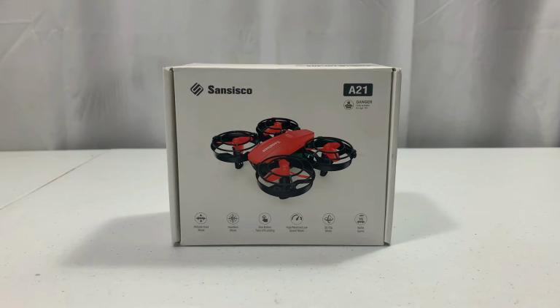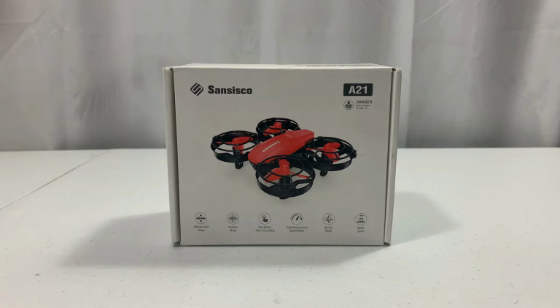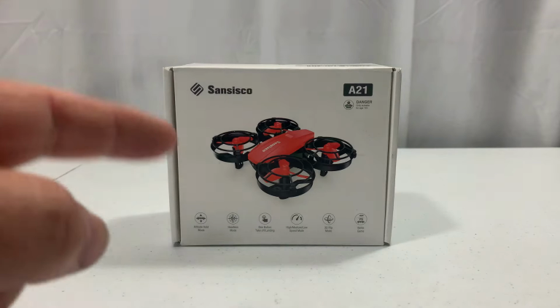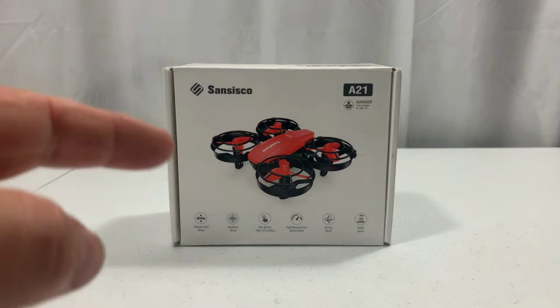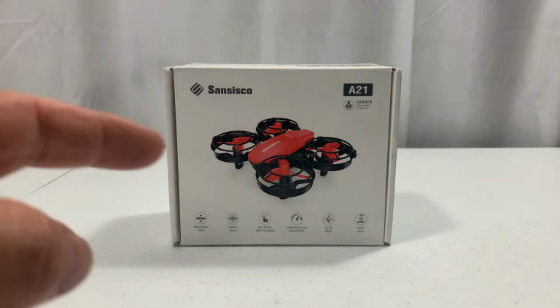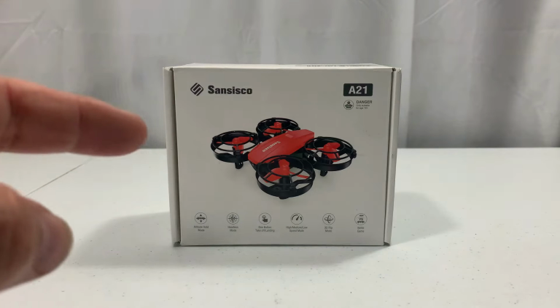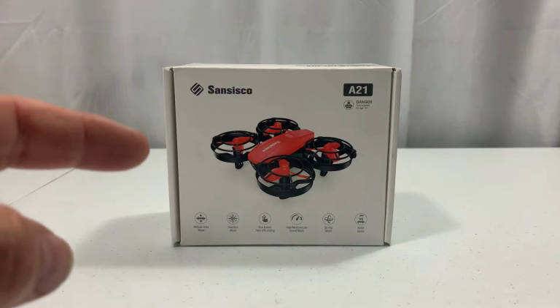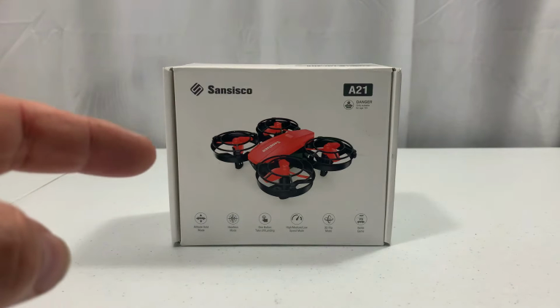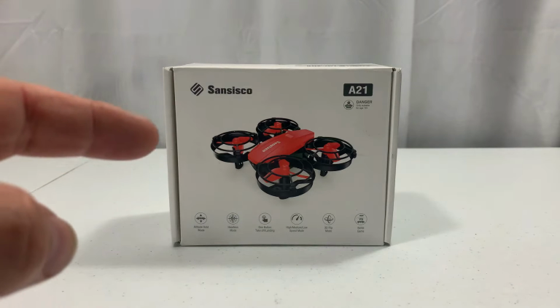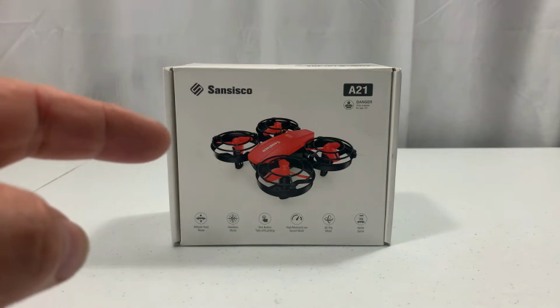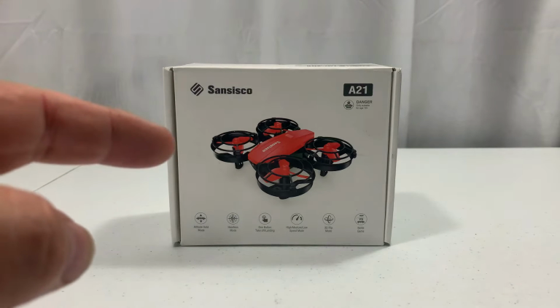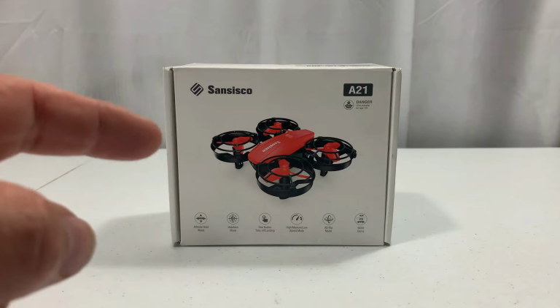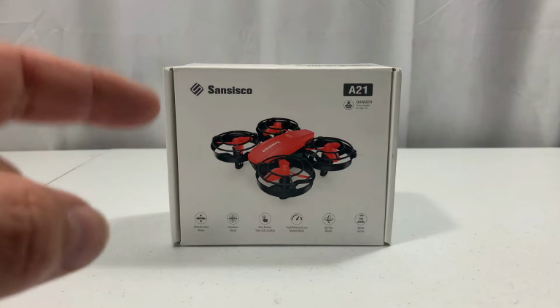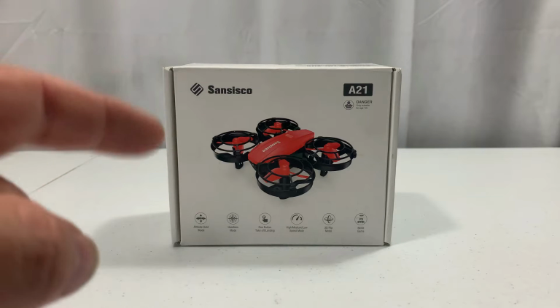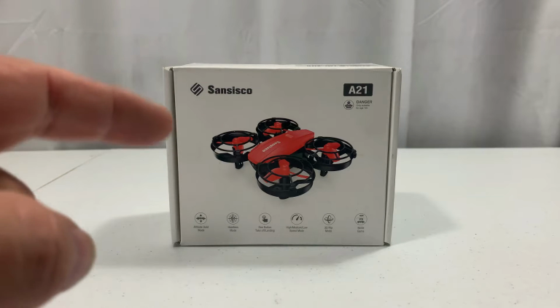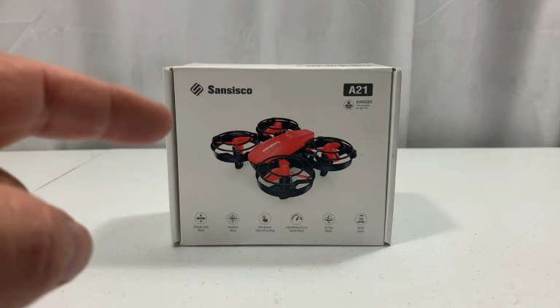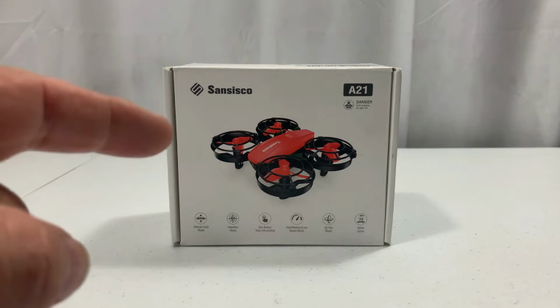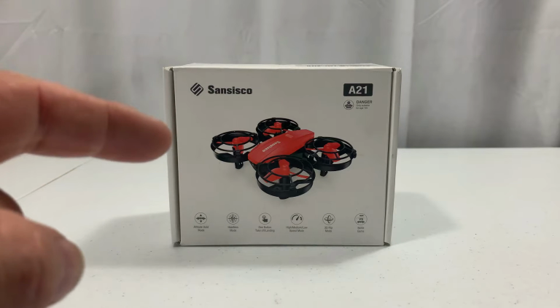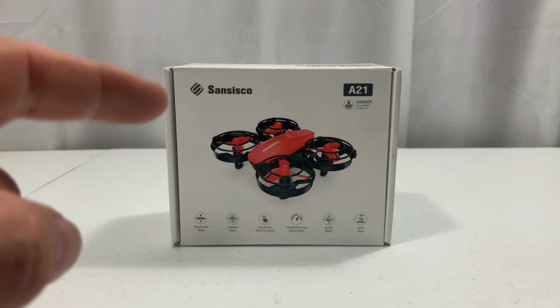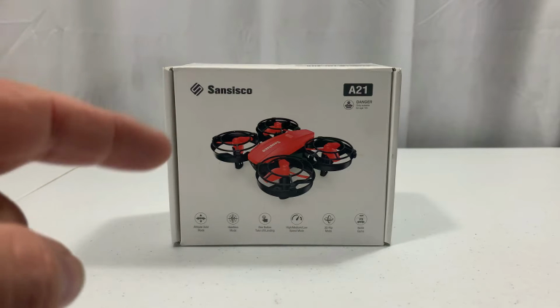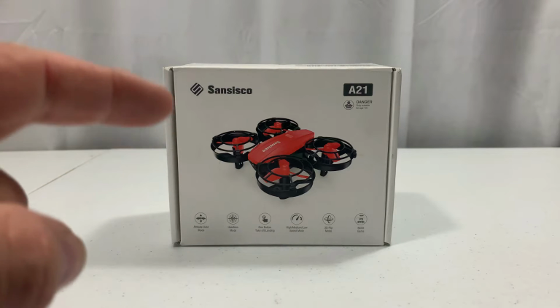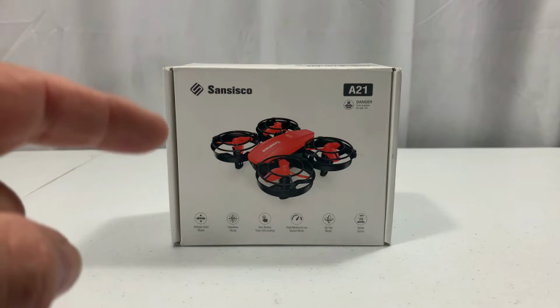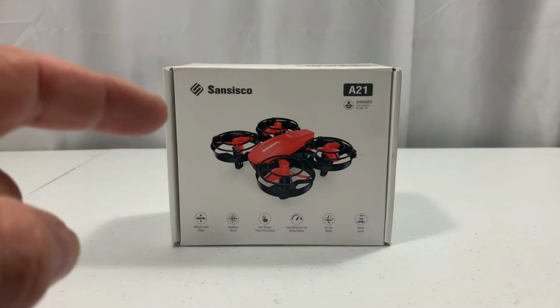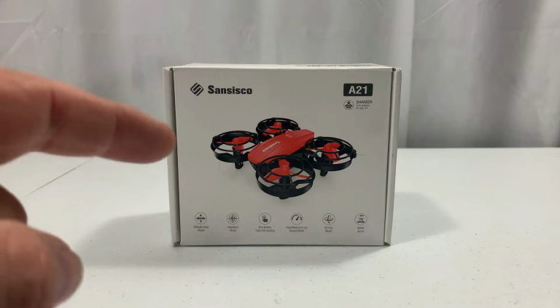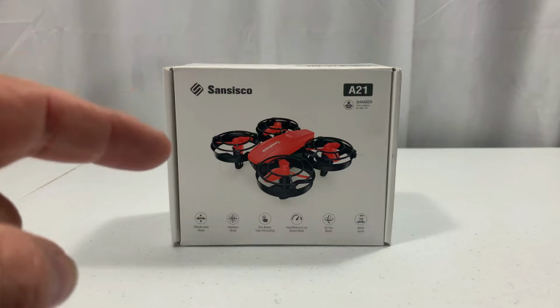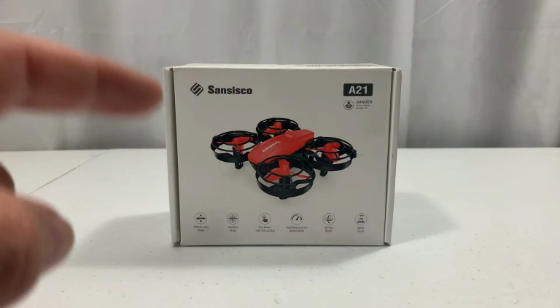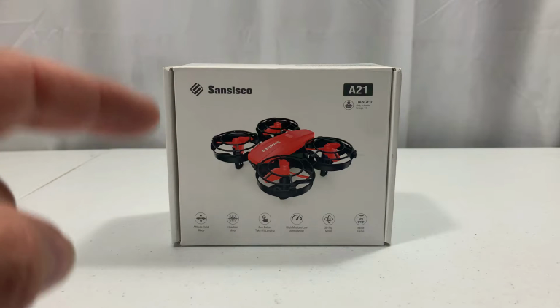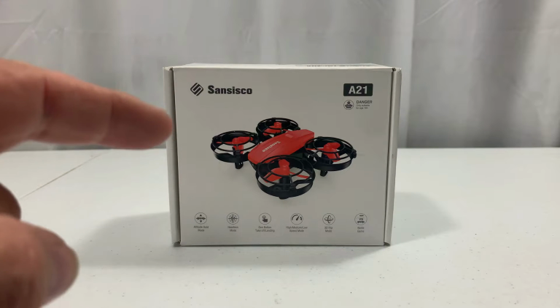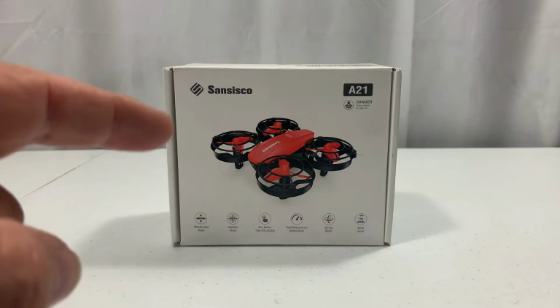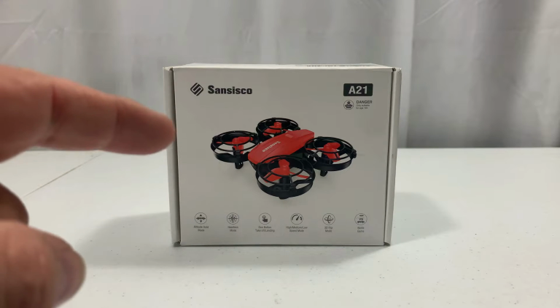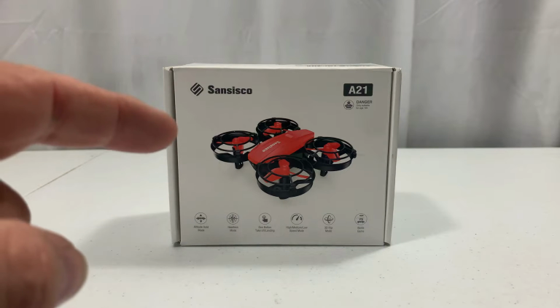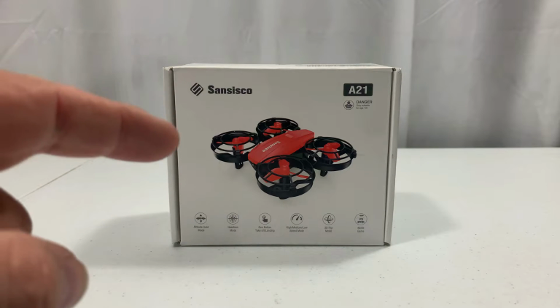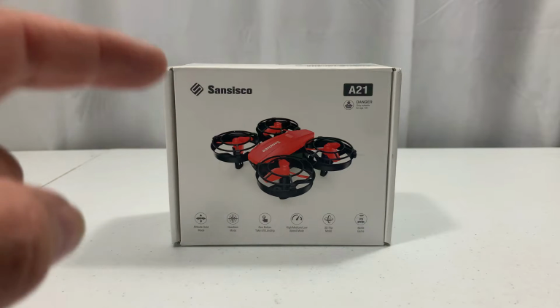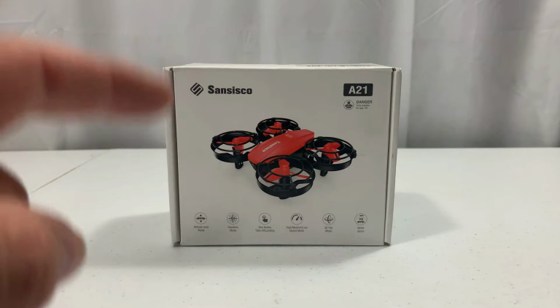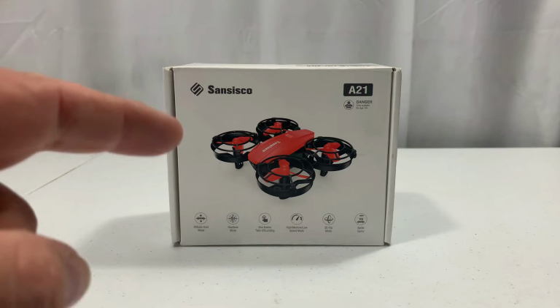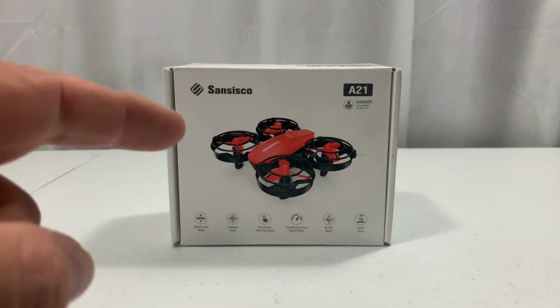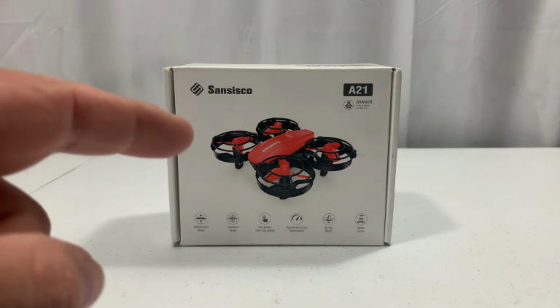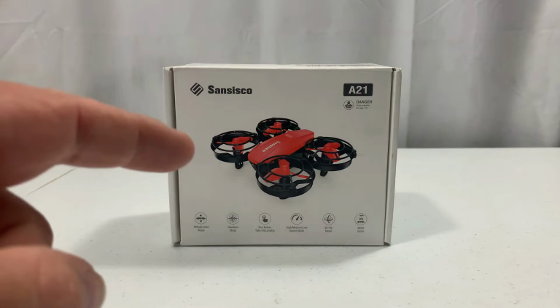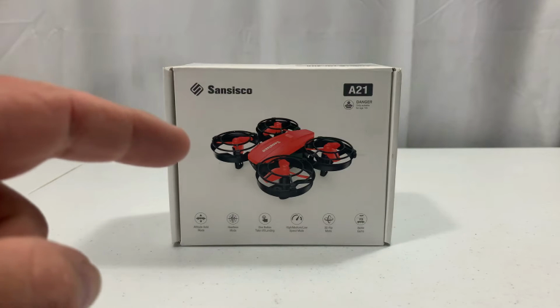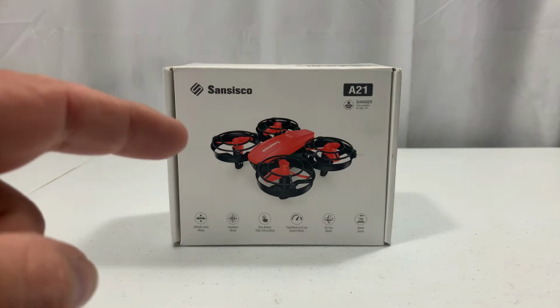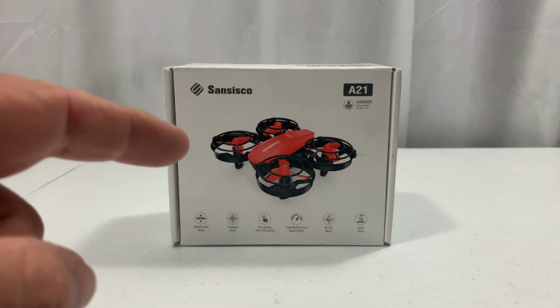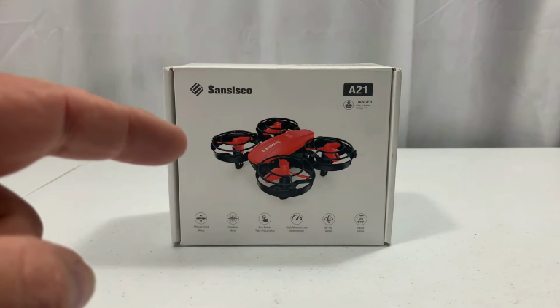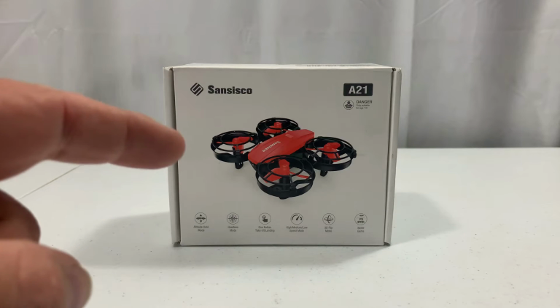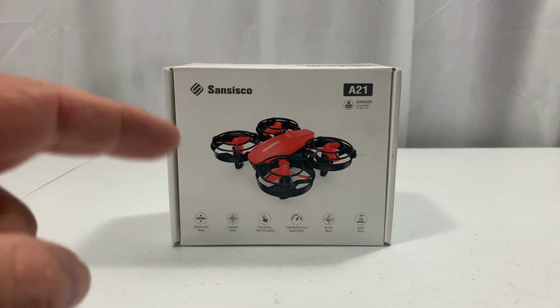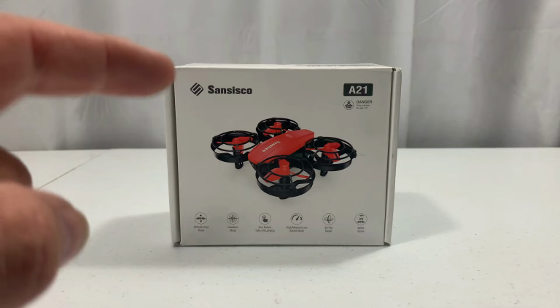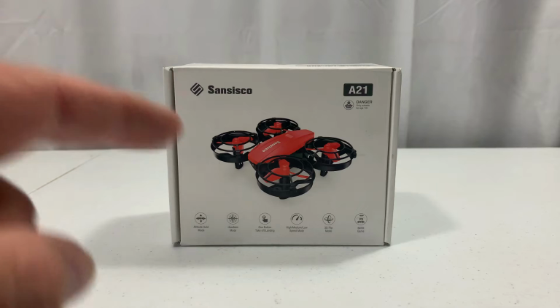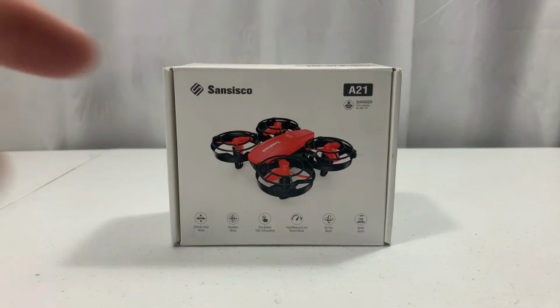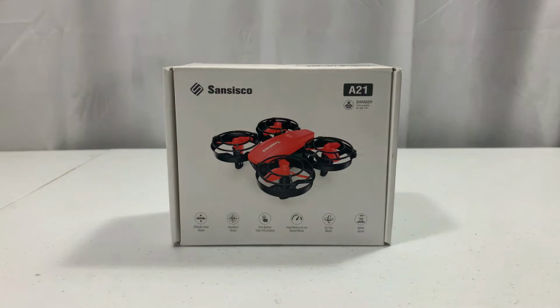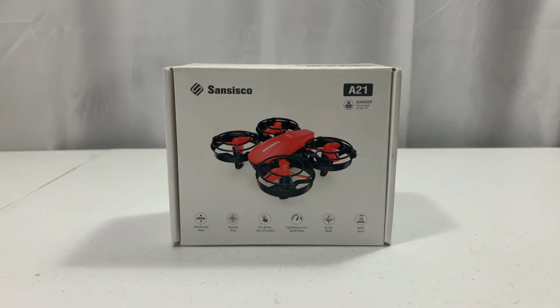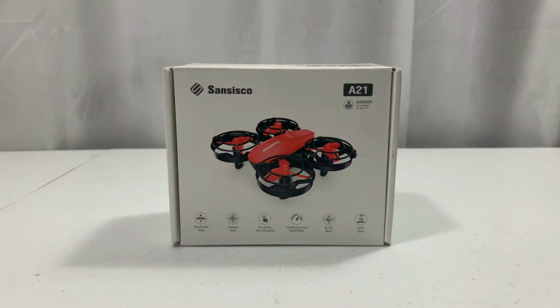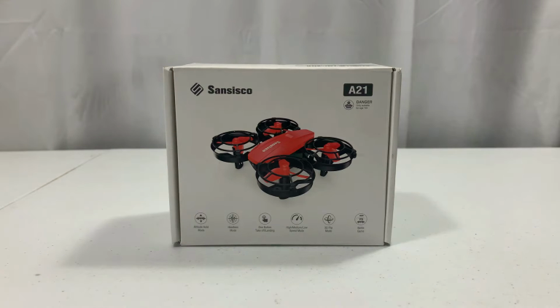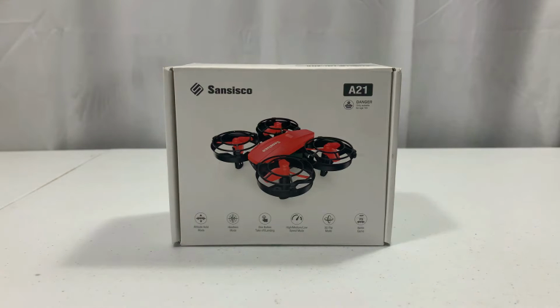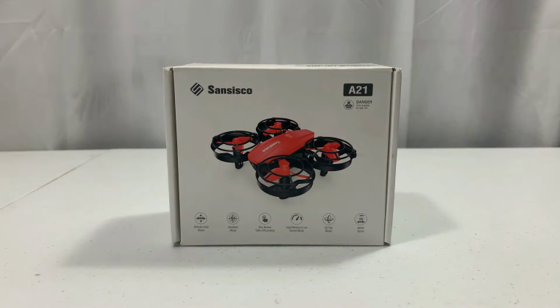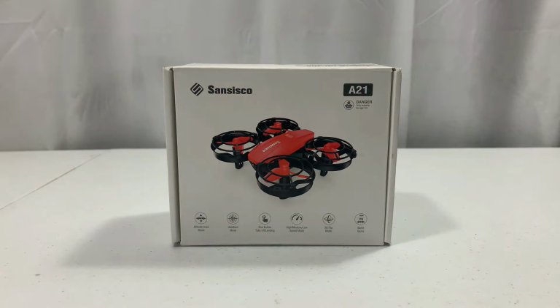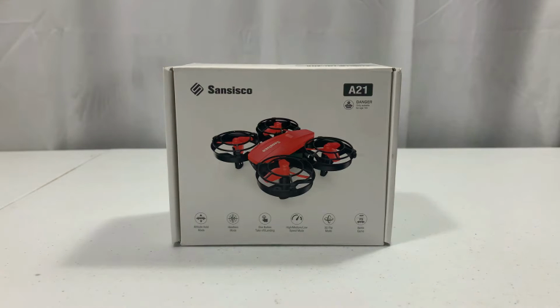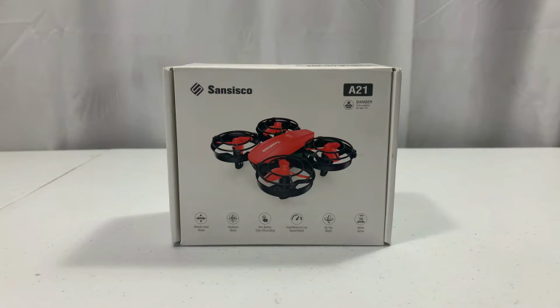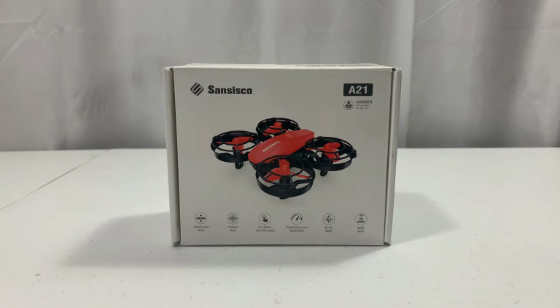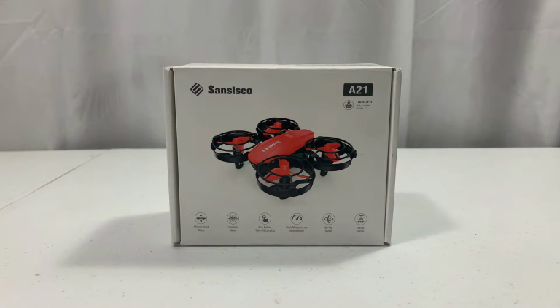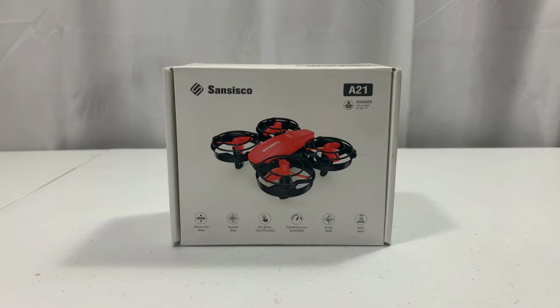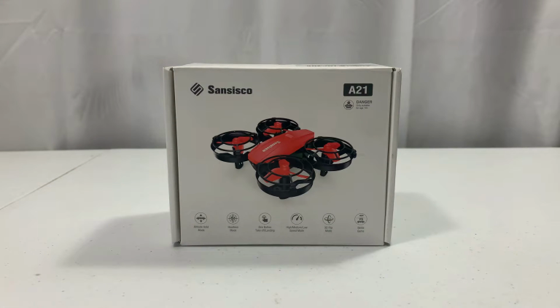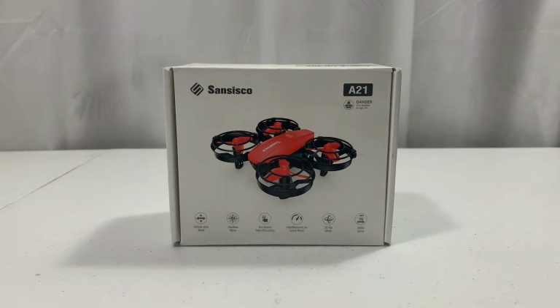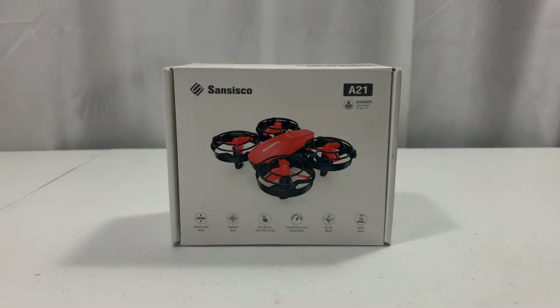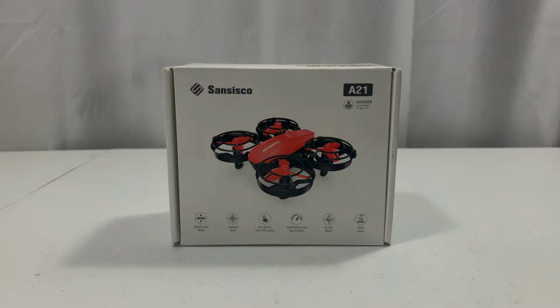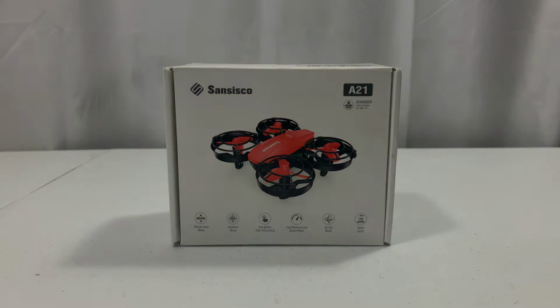Today we're going to unbox and fly the Sancisco A21 mini battle drone — coming up next here on Jesse B Motors.